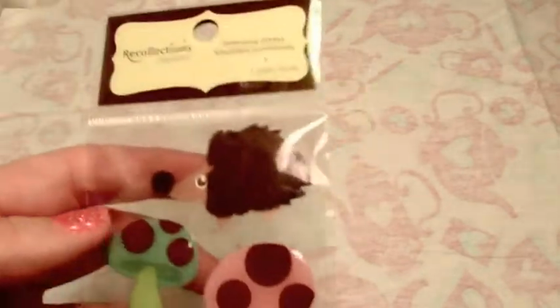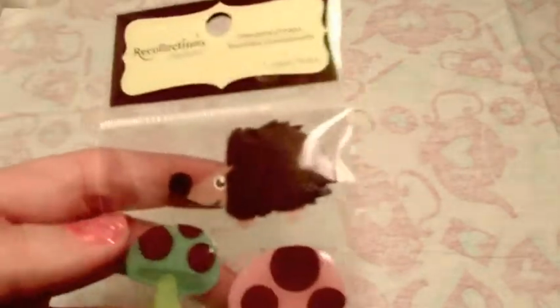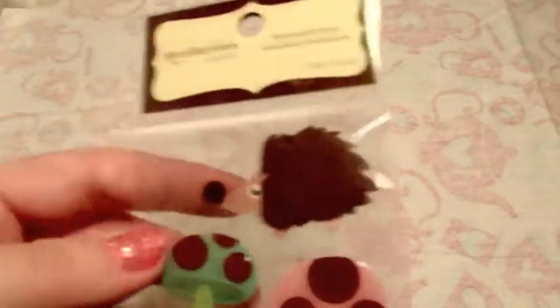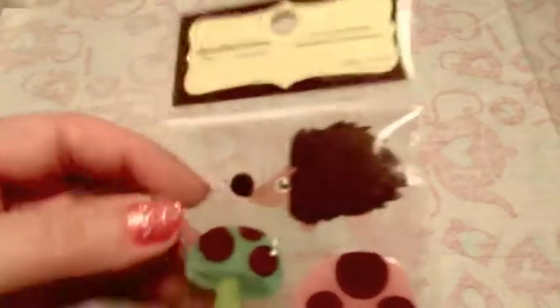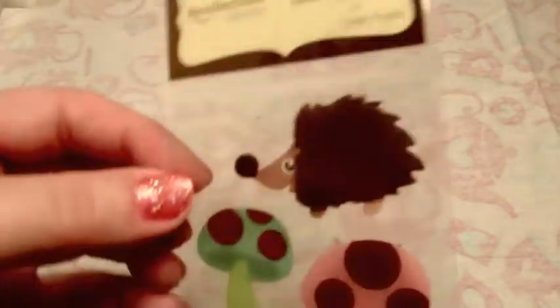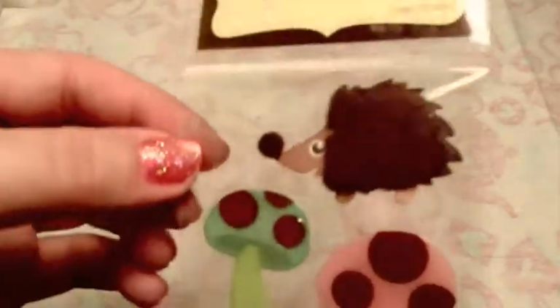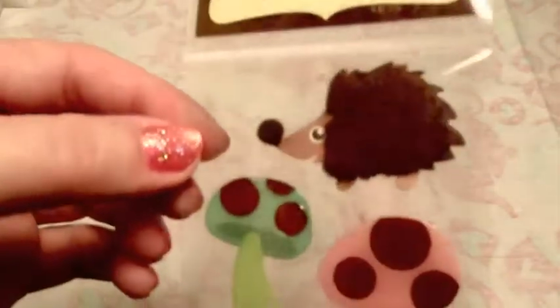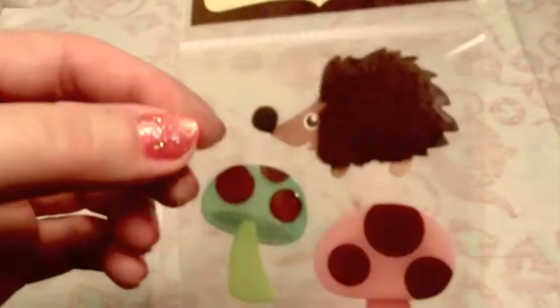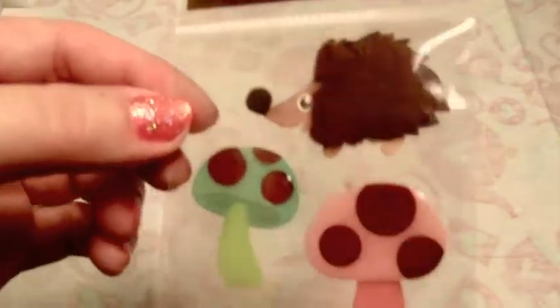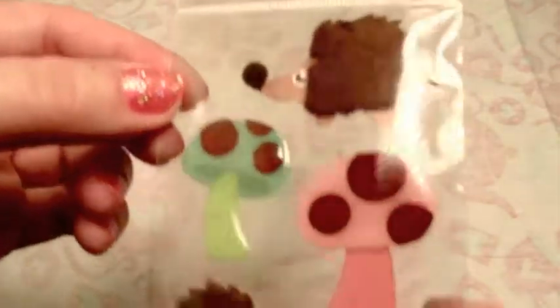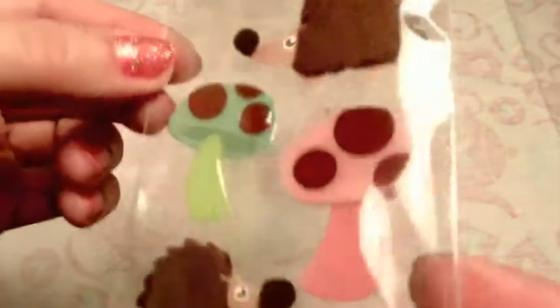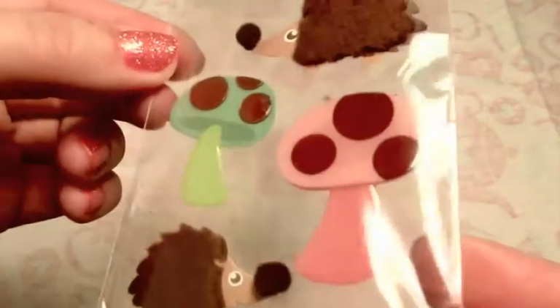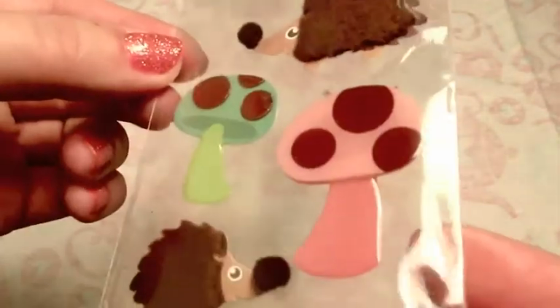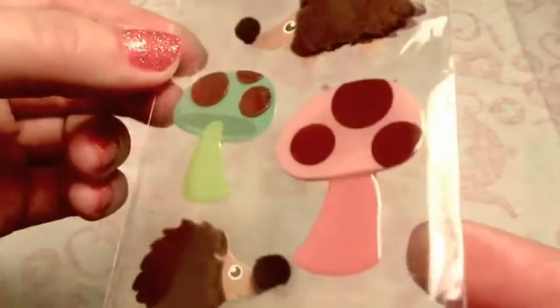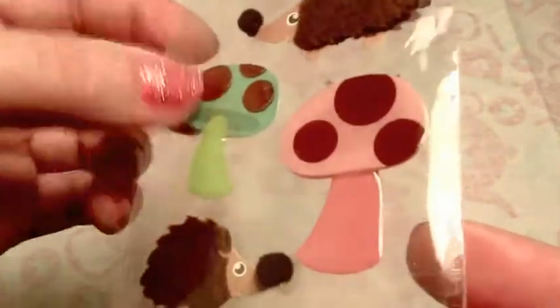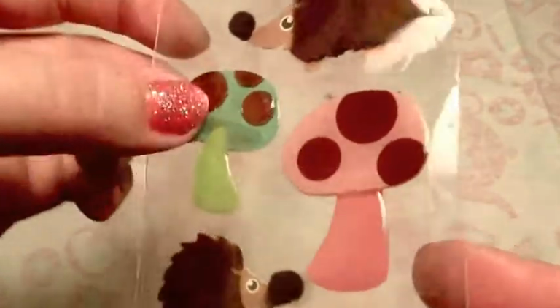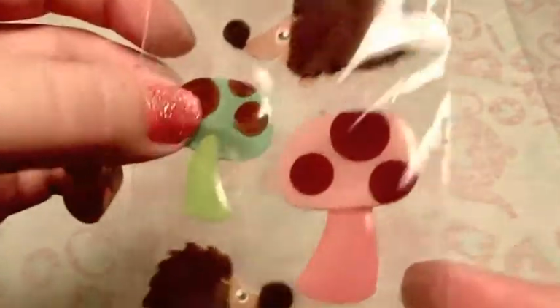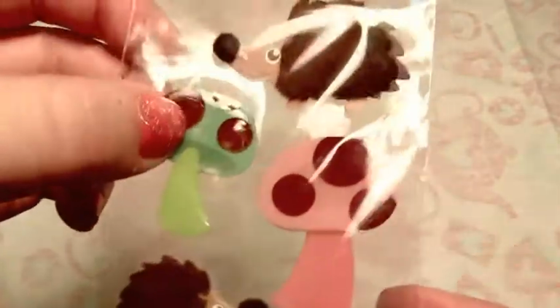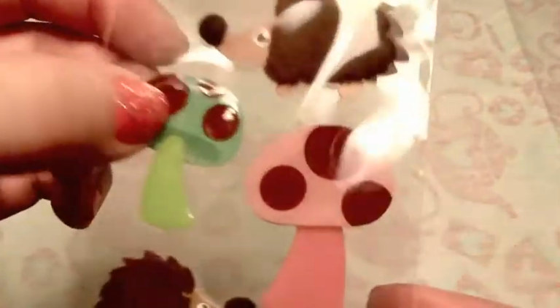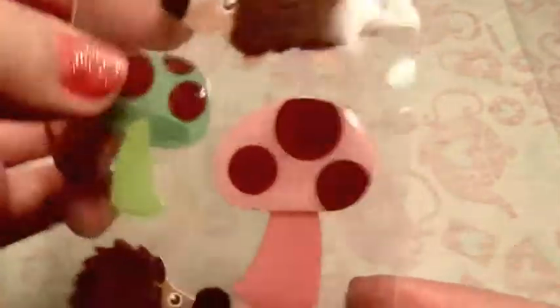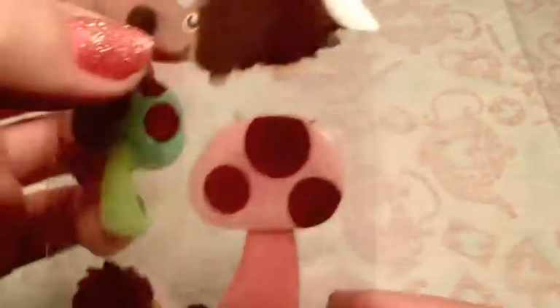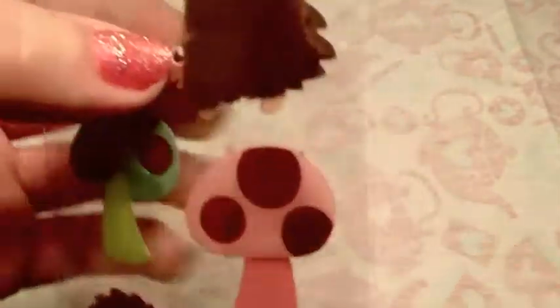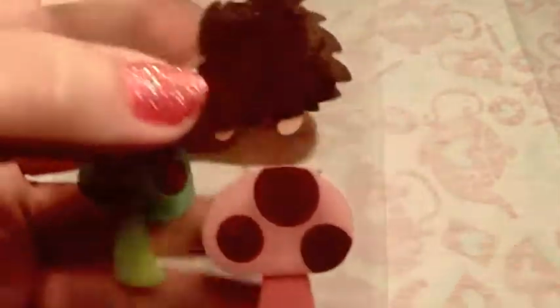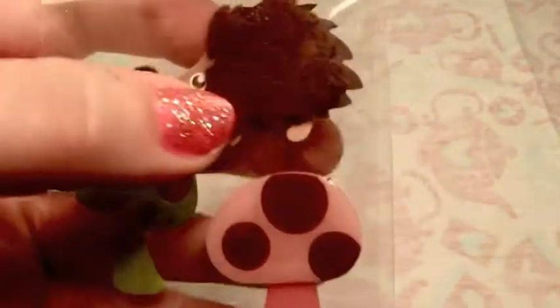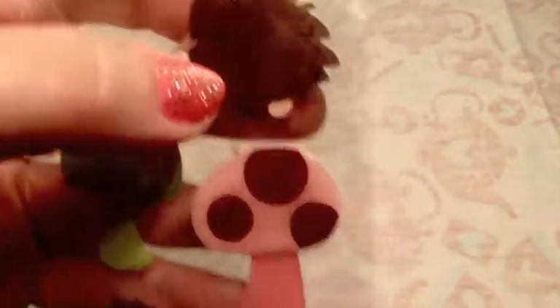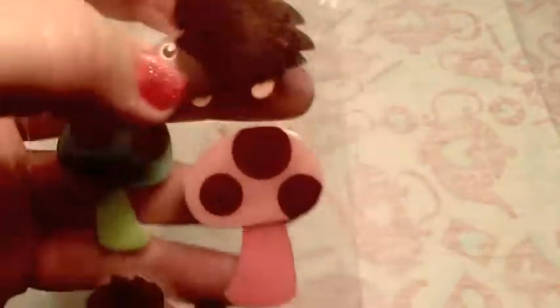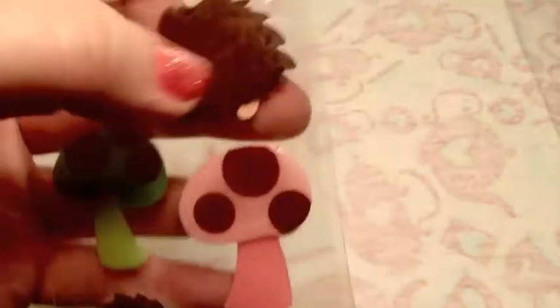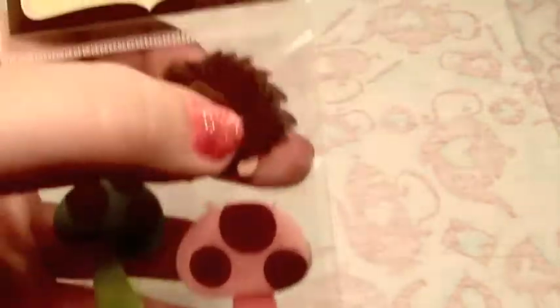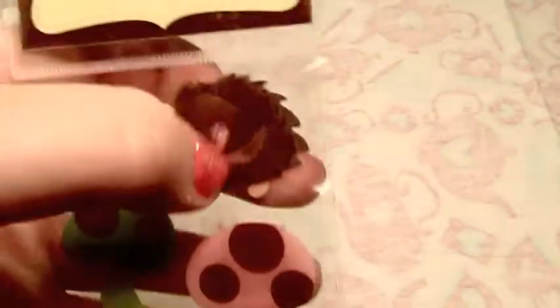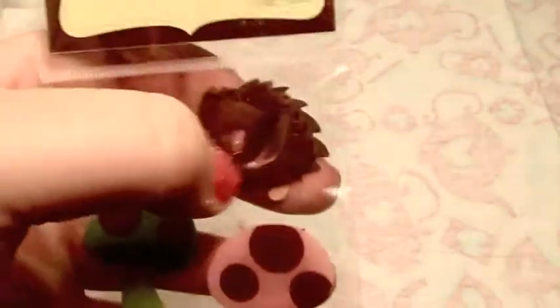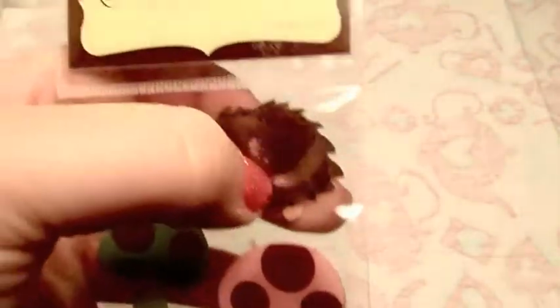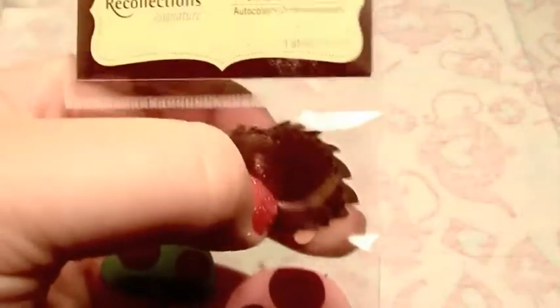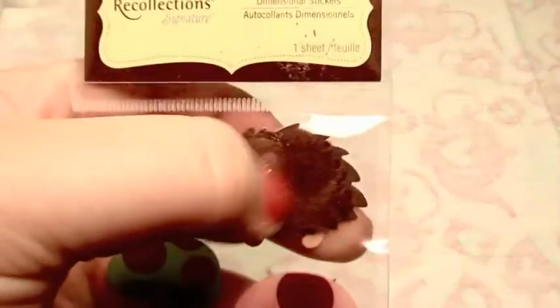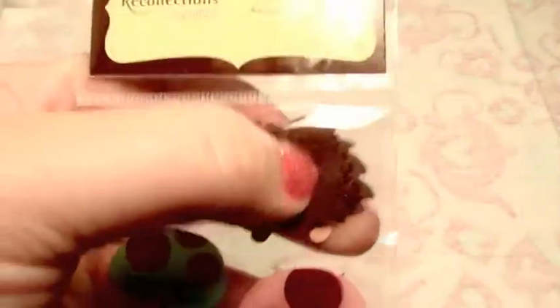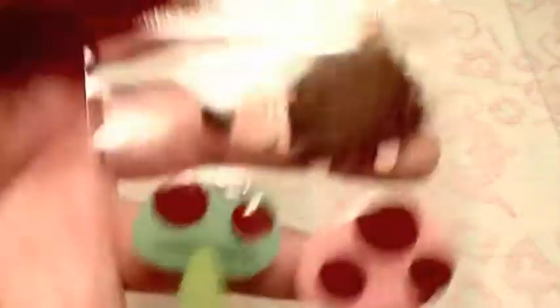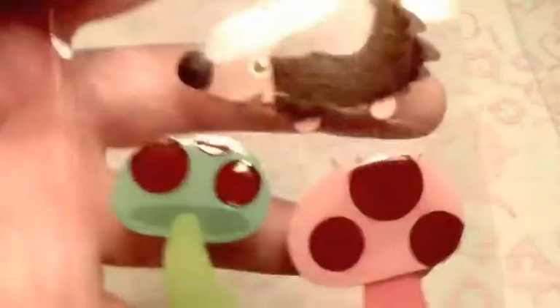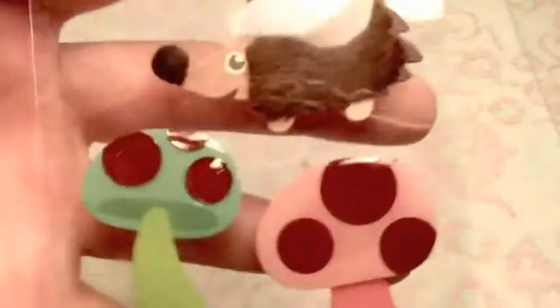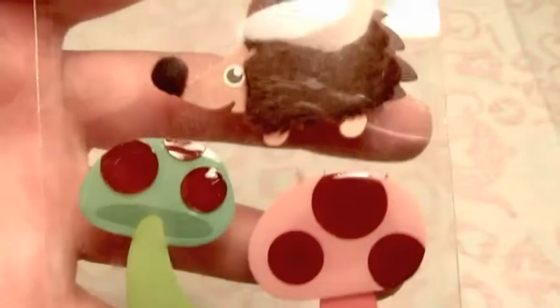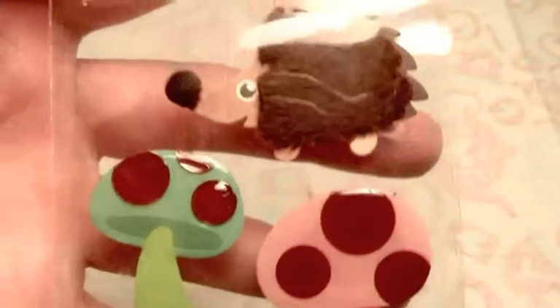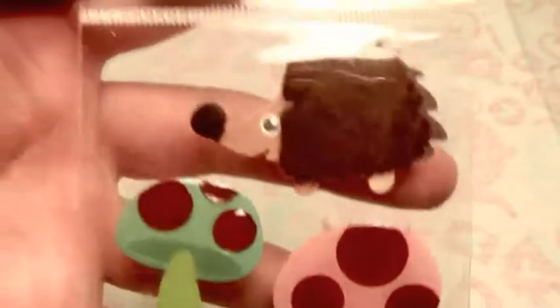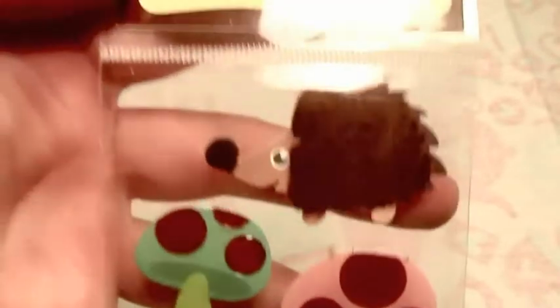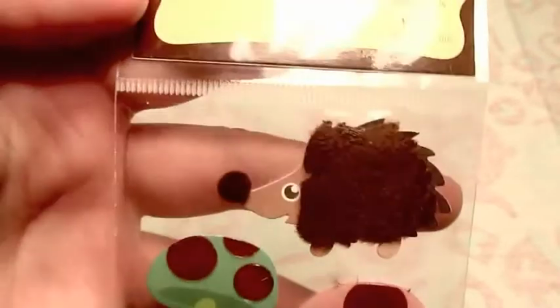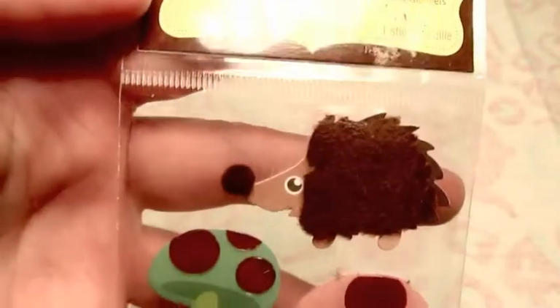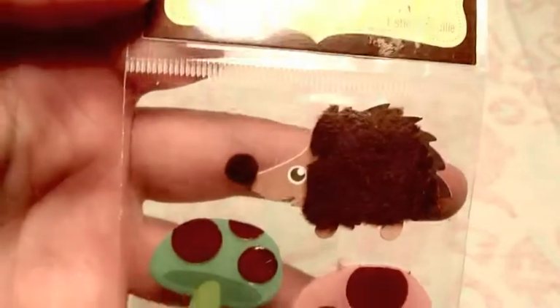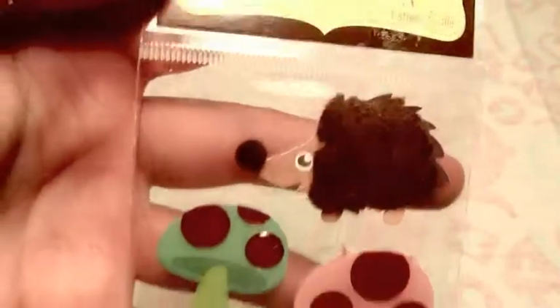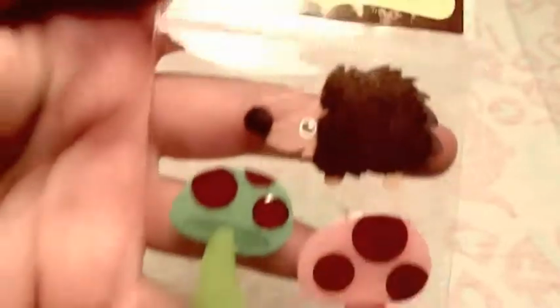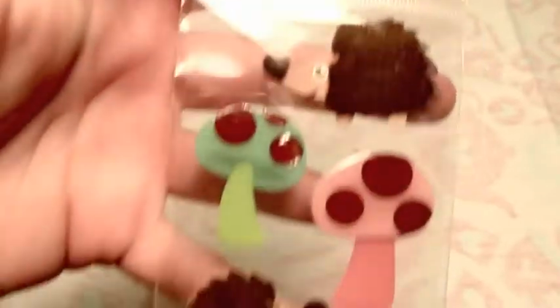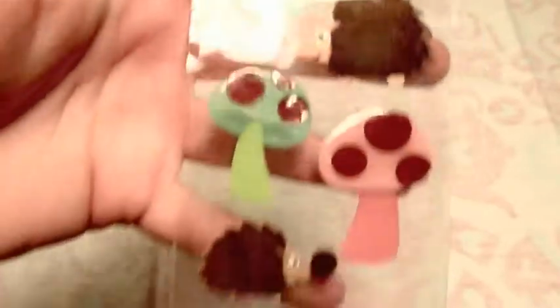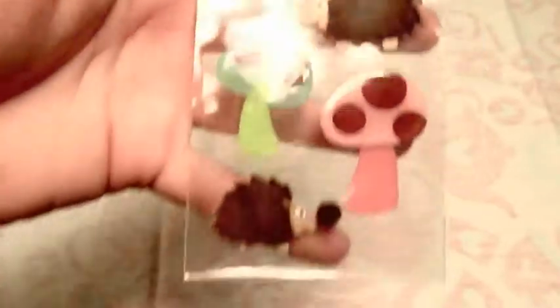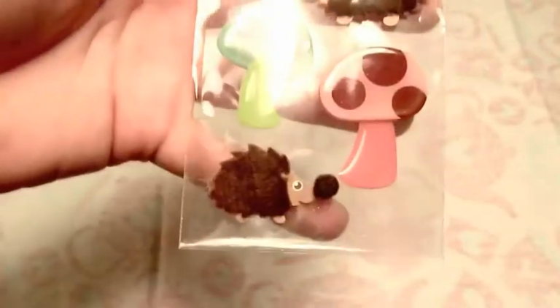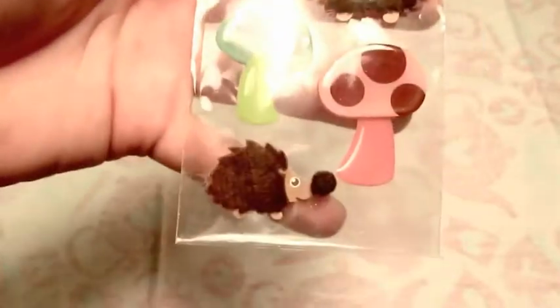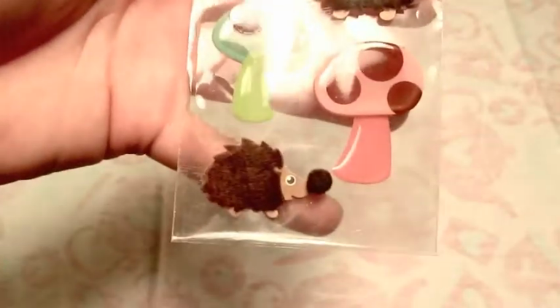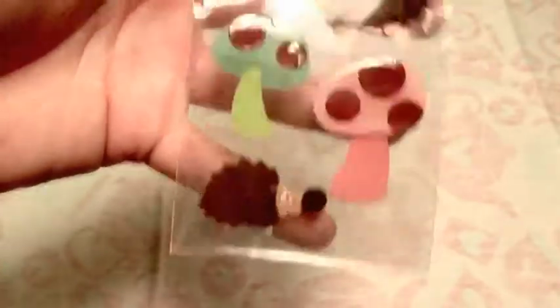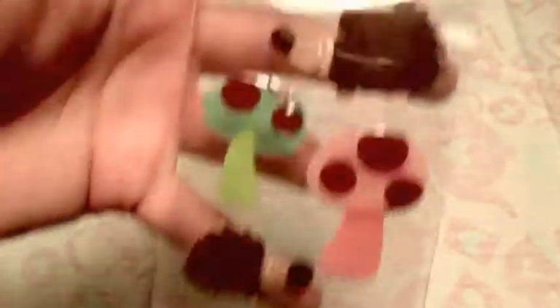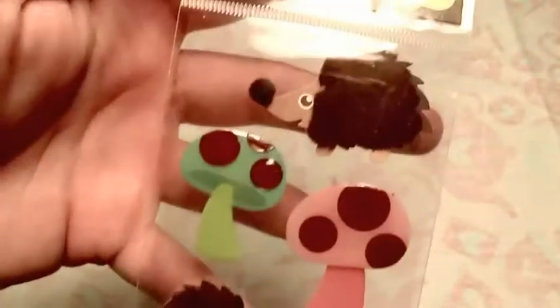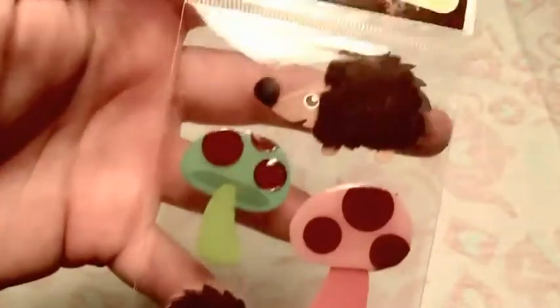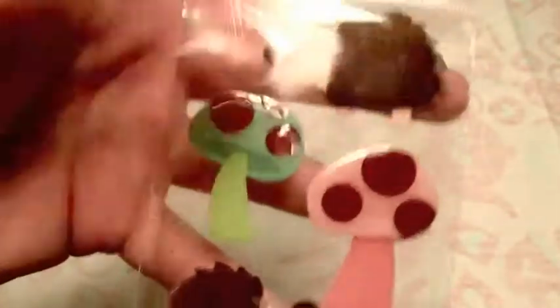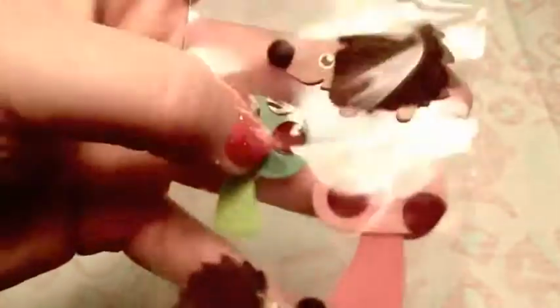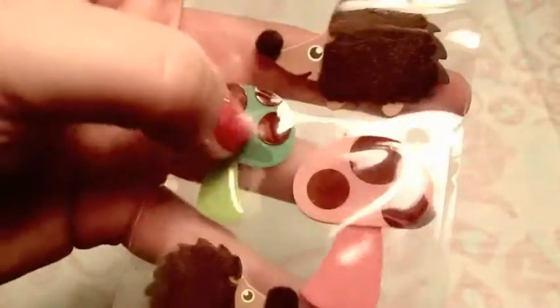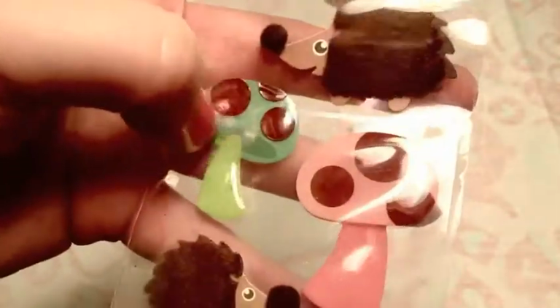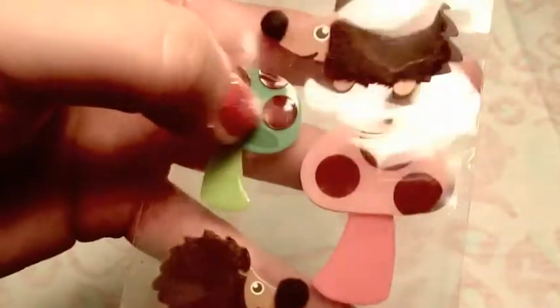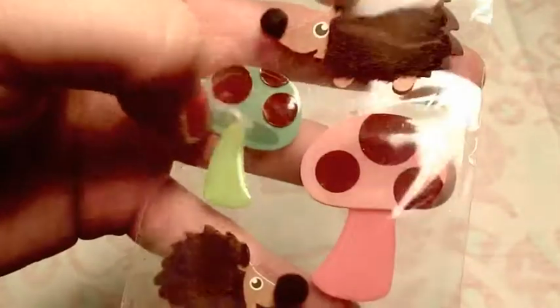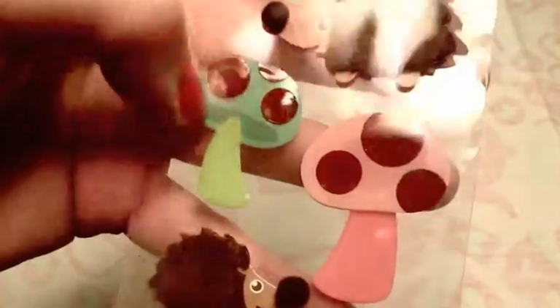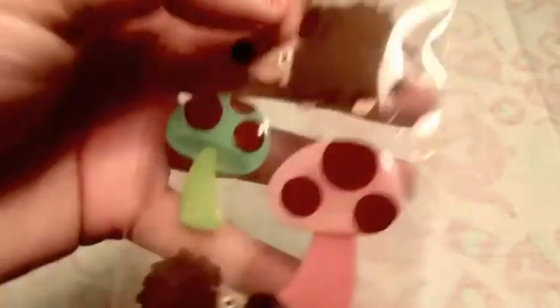Here are some hedgehogs a friend sent me, and some epoxy mushrooms. The hedgehogs are fuzzy, so I don't think I can really use them for resin, but the mushrooms are cute.